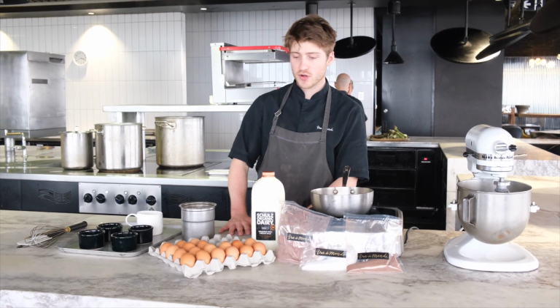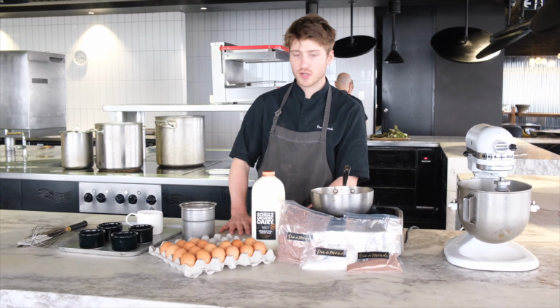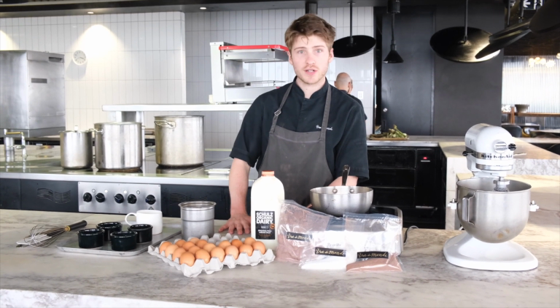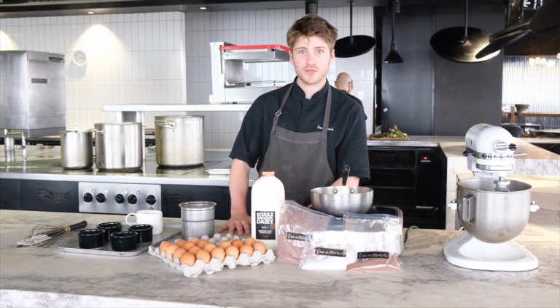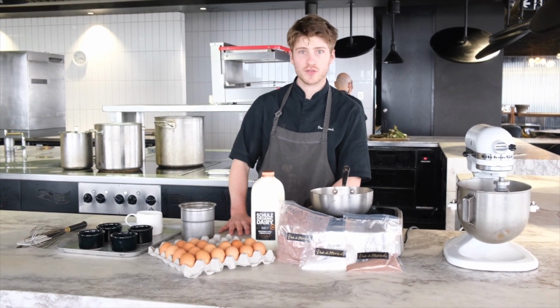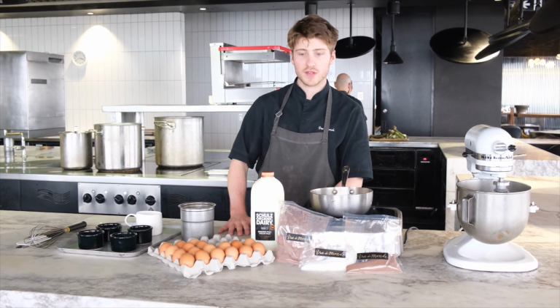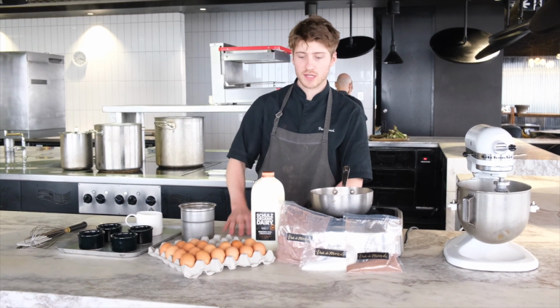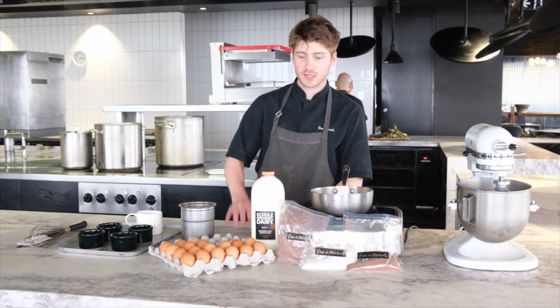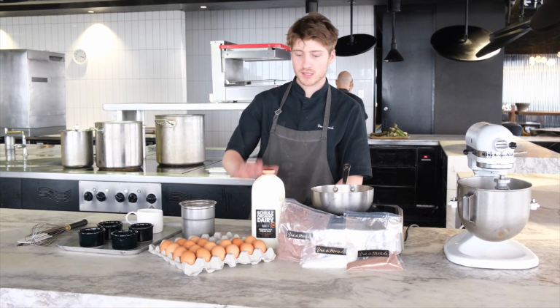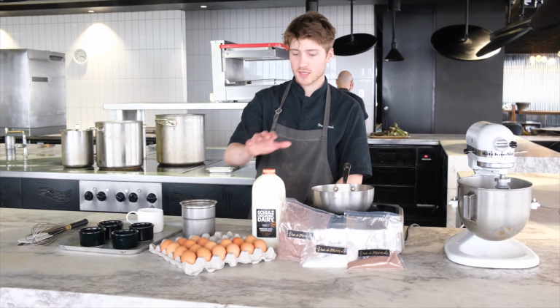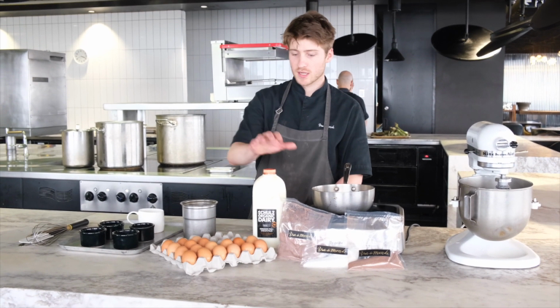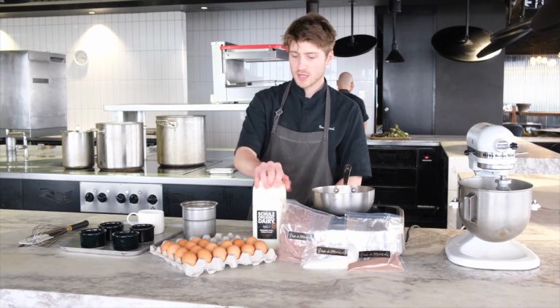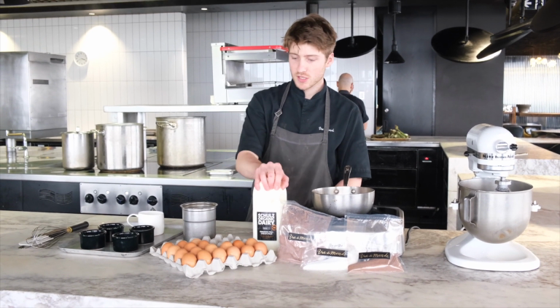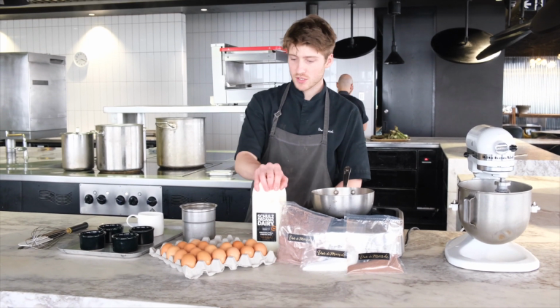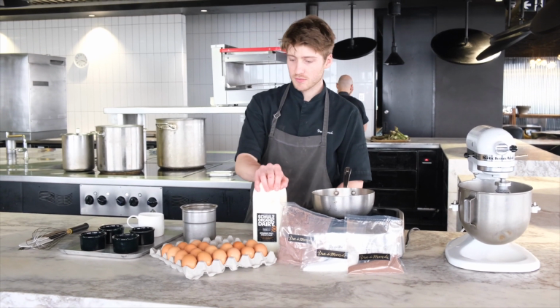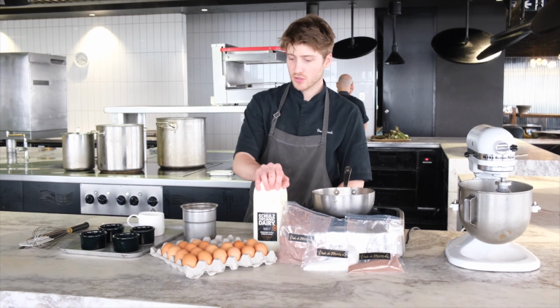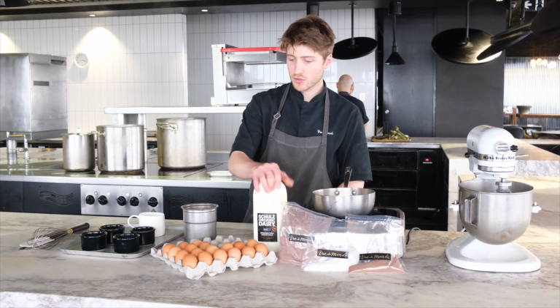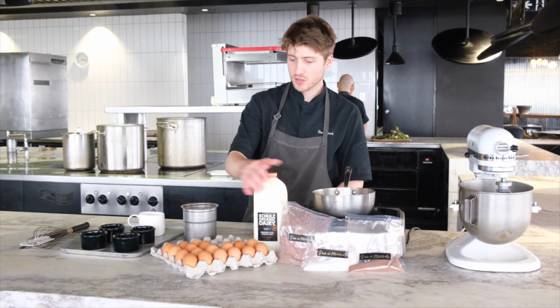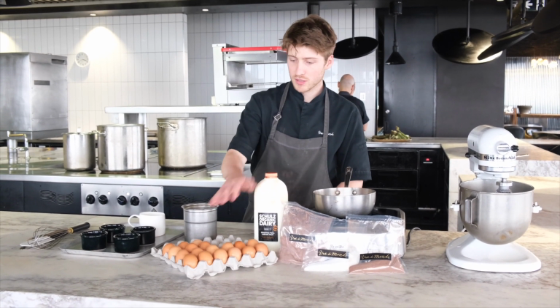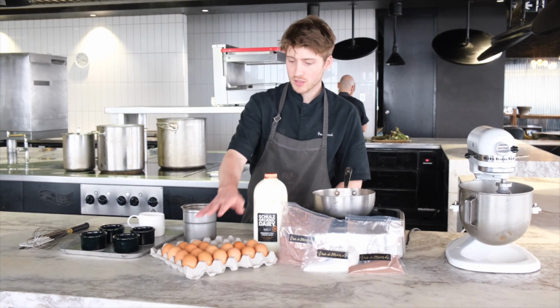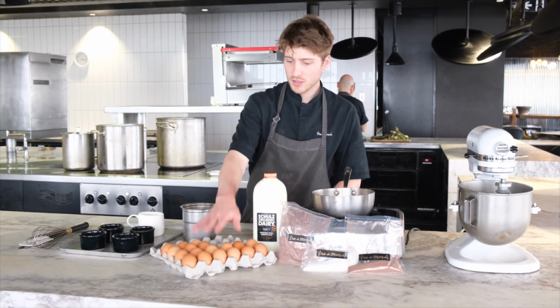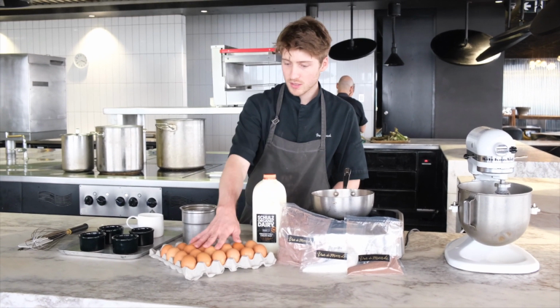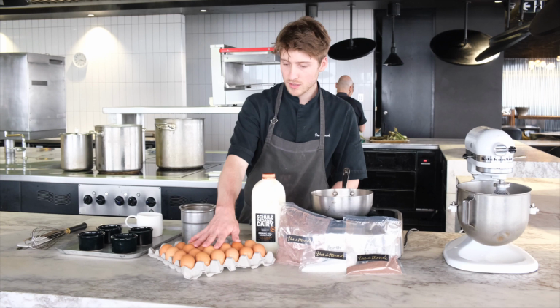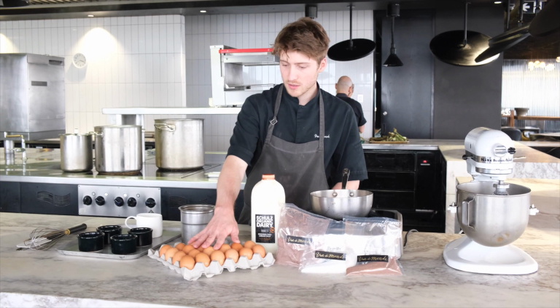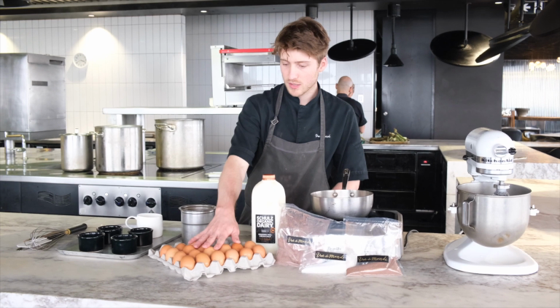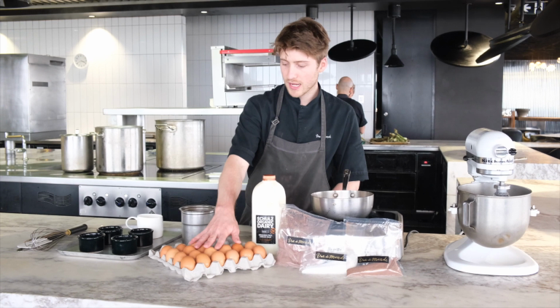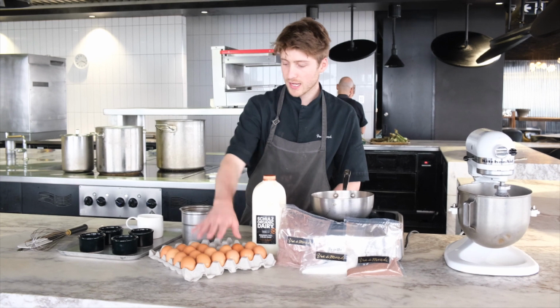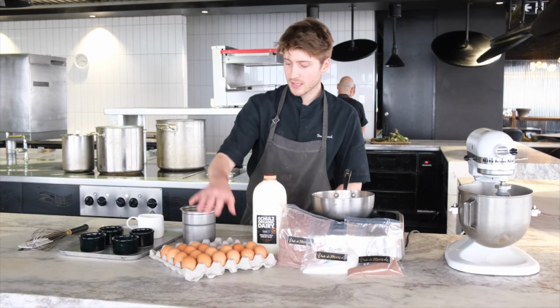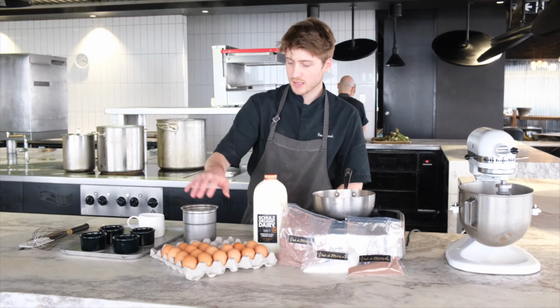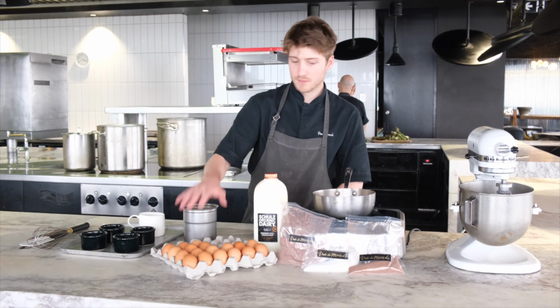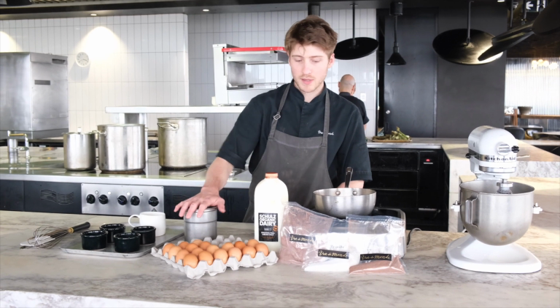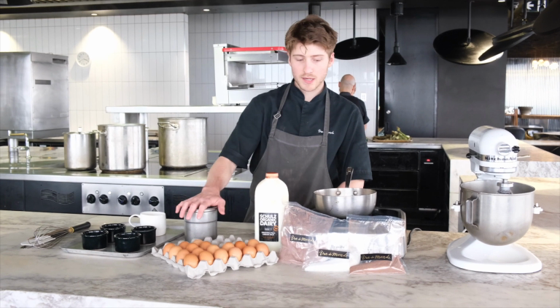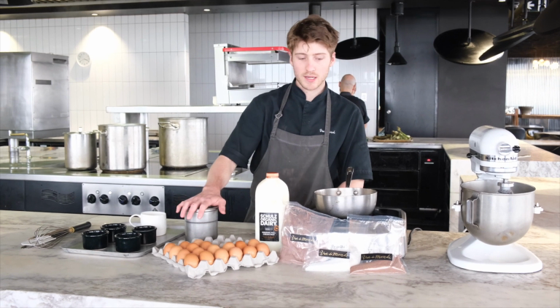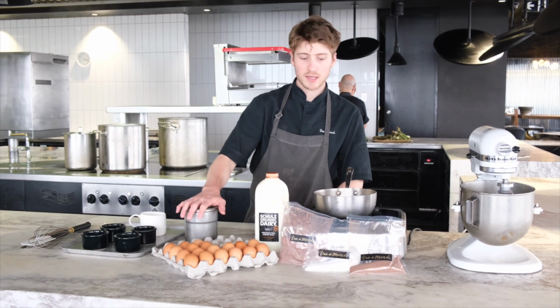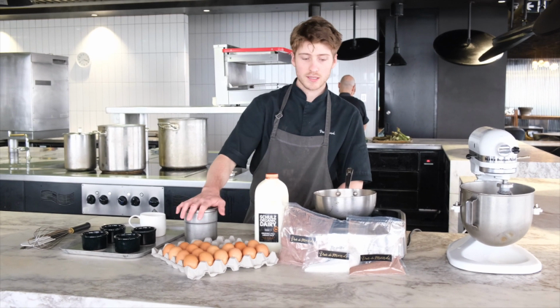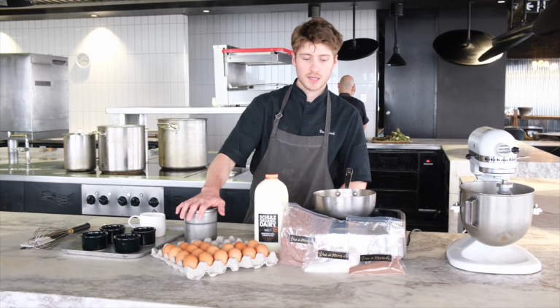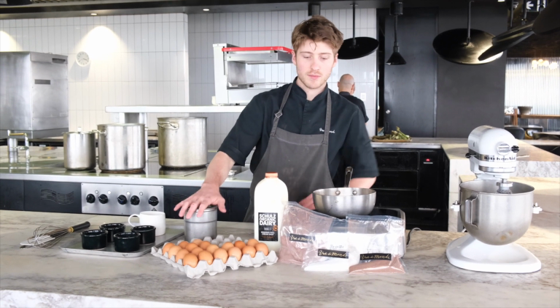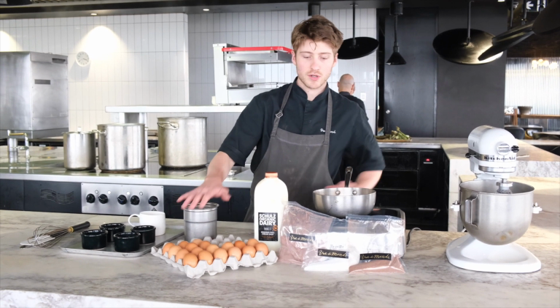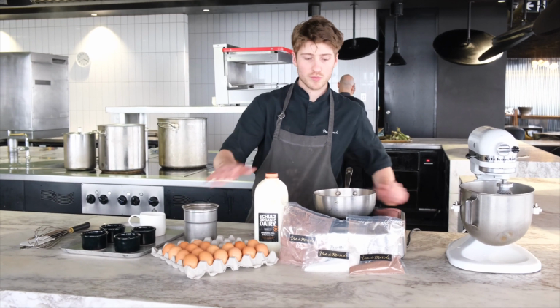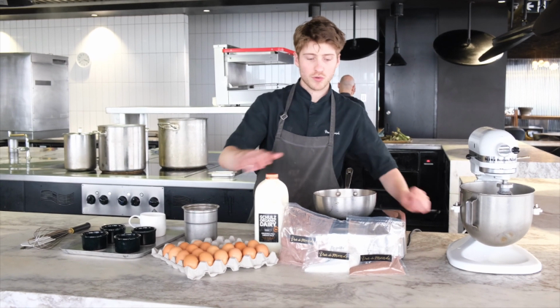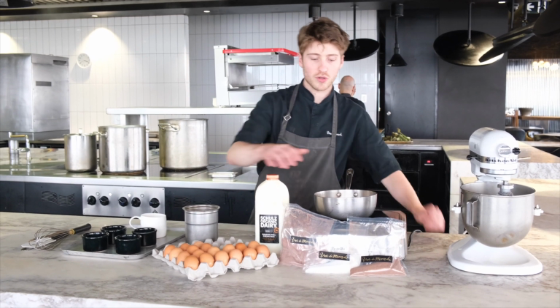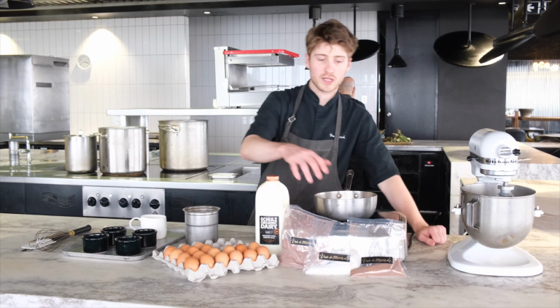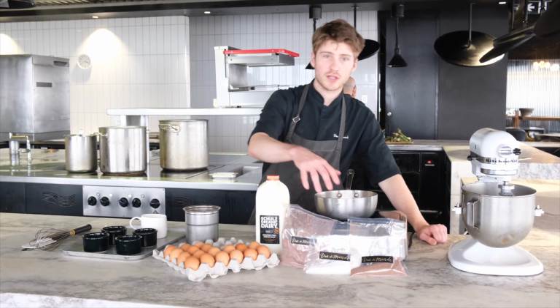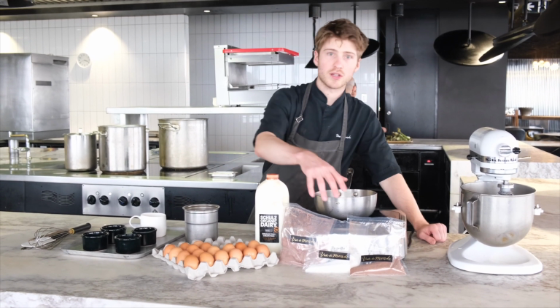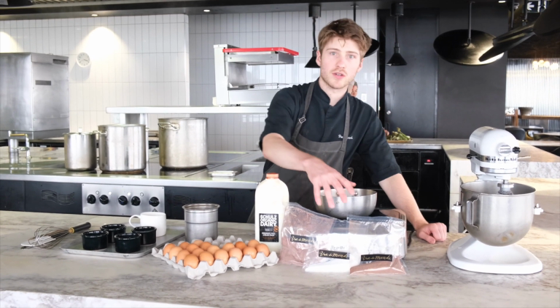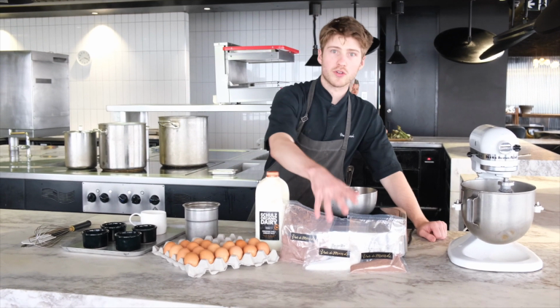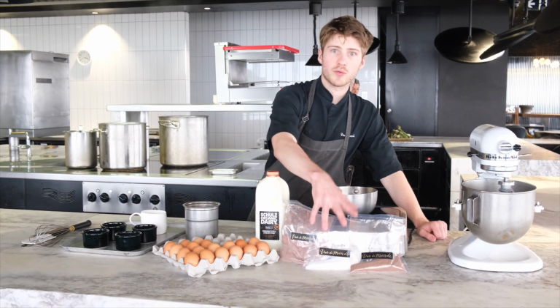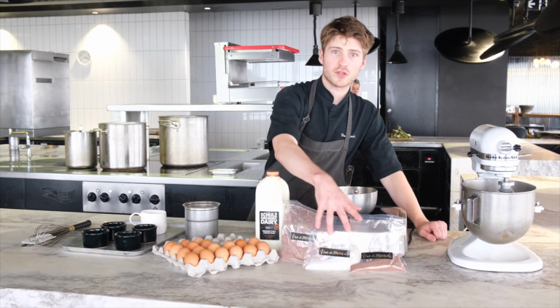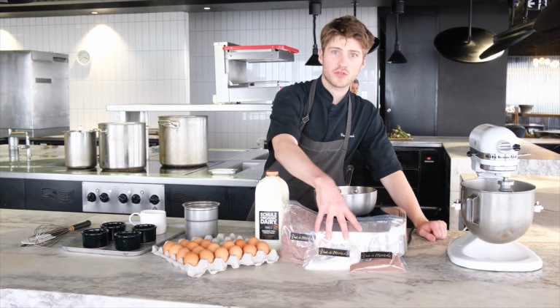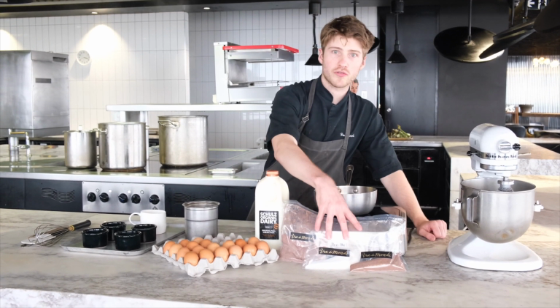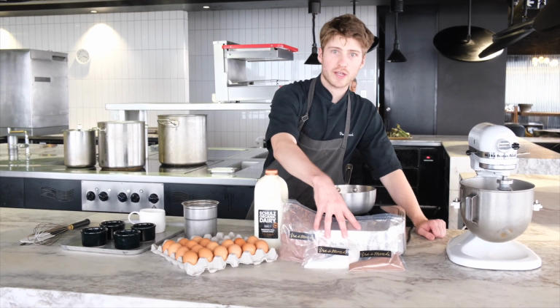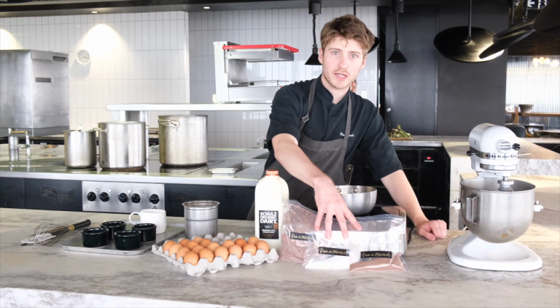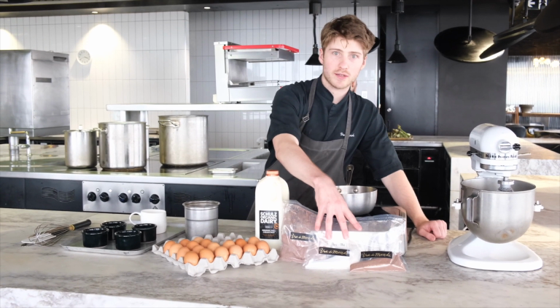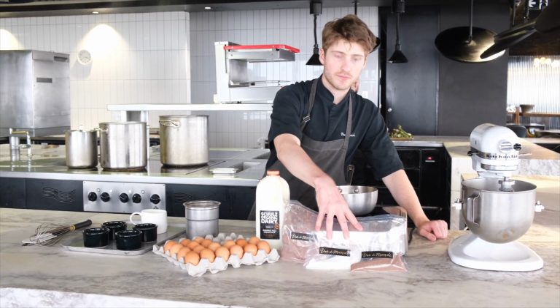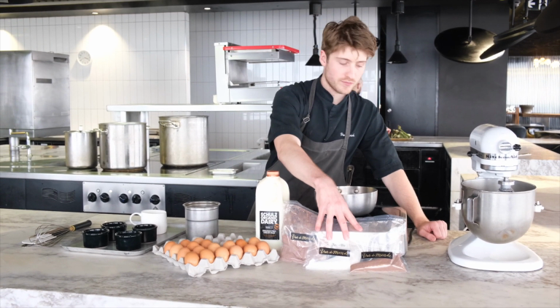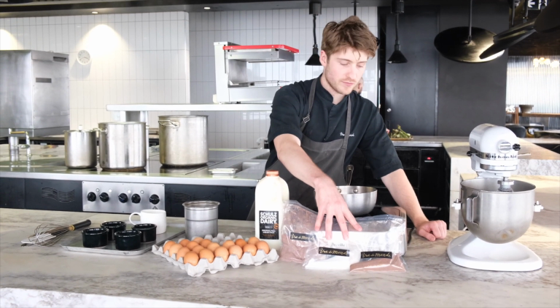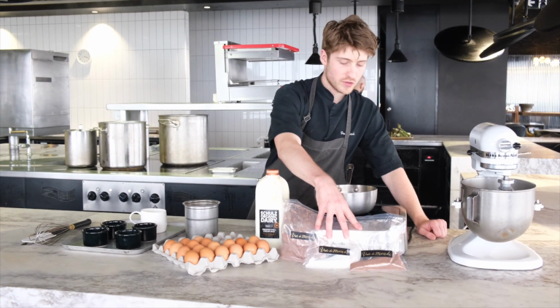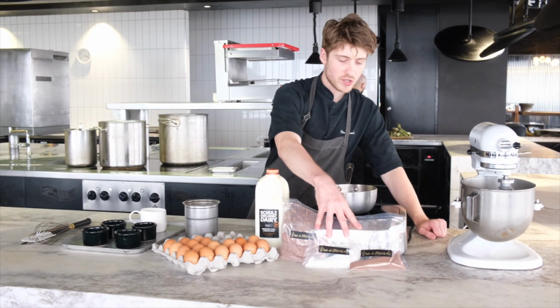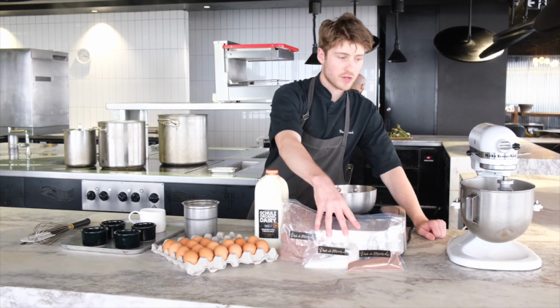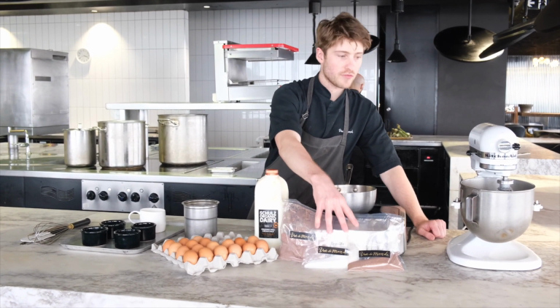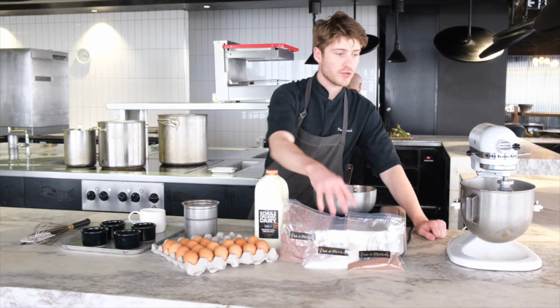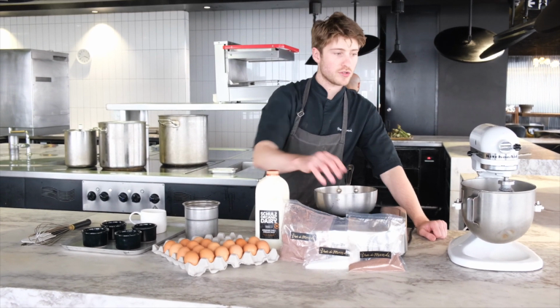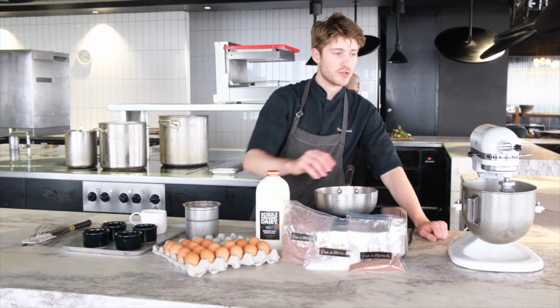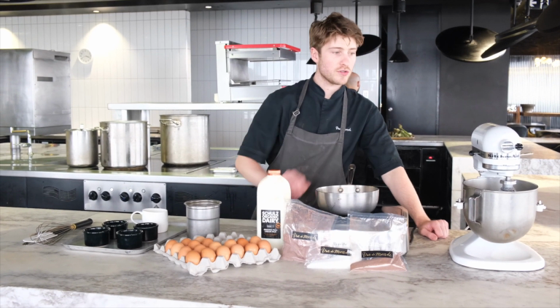We're going to need a few things: some milk, eggs, butter, and most importantly the Vinamont soufflé kit, which you can get on V2U.